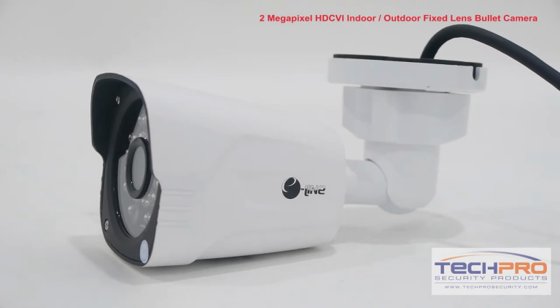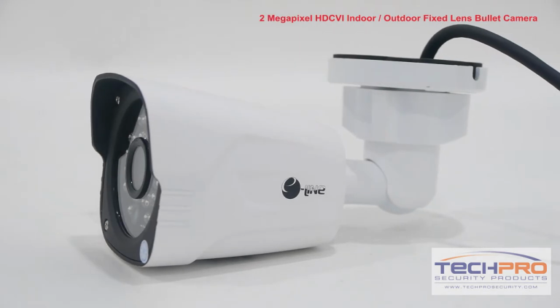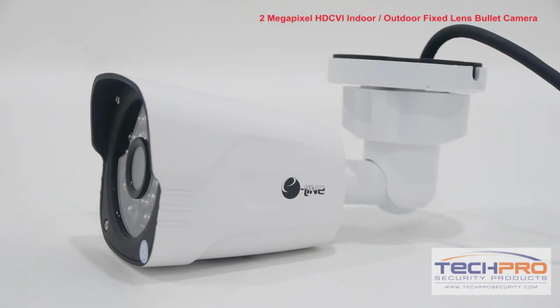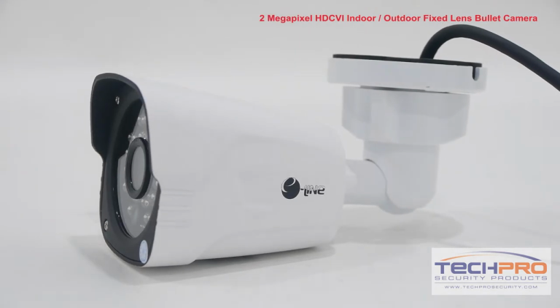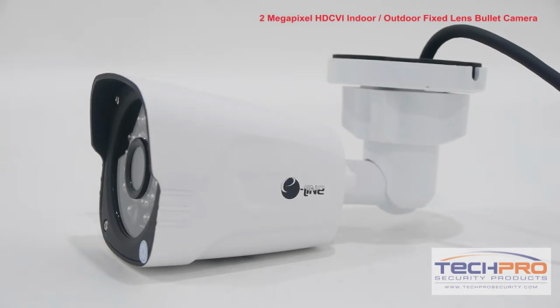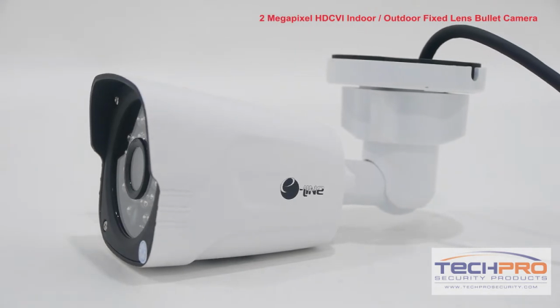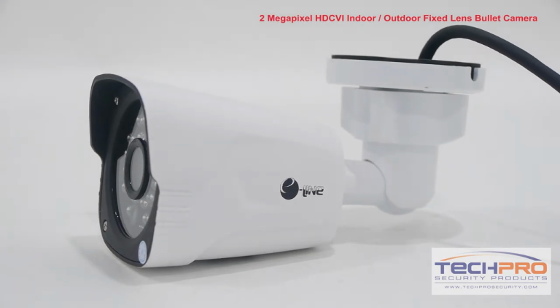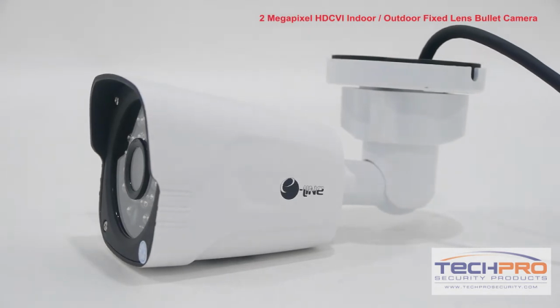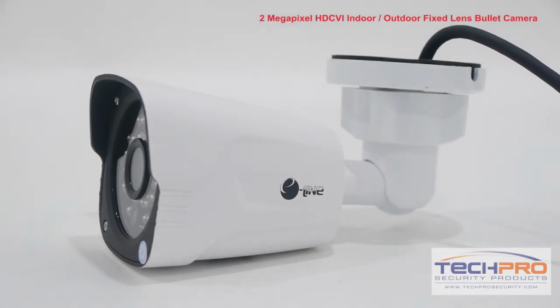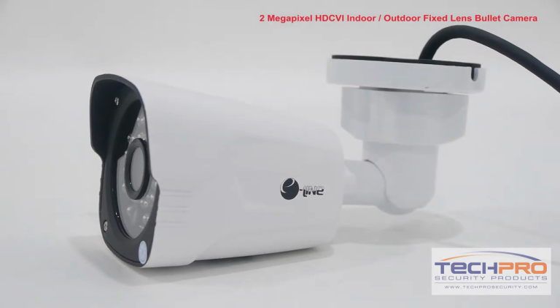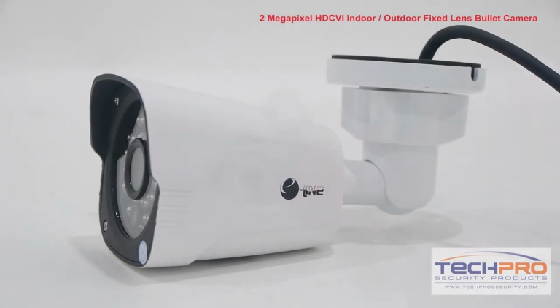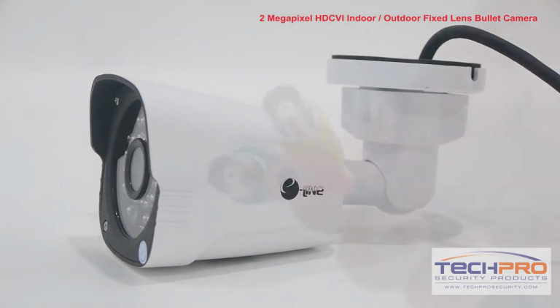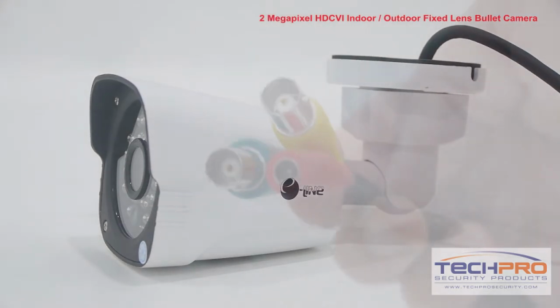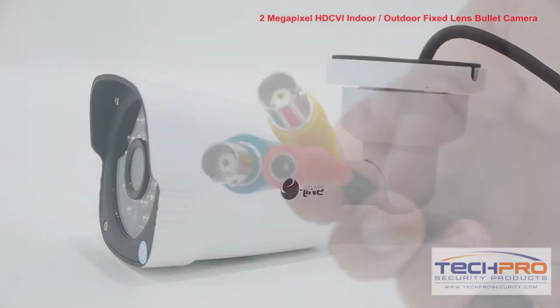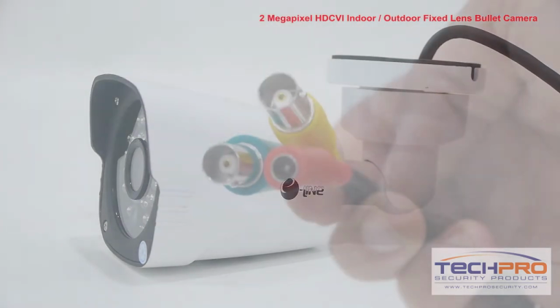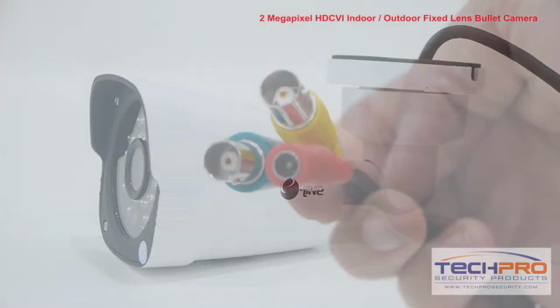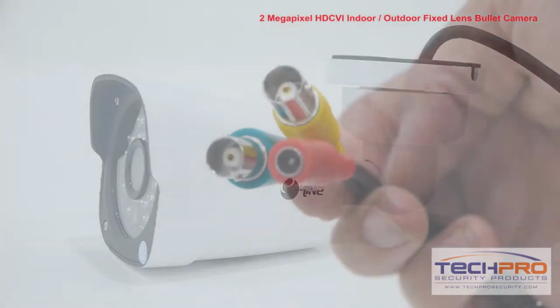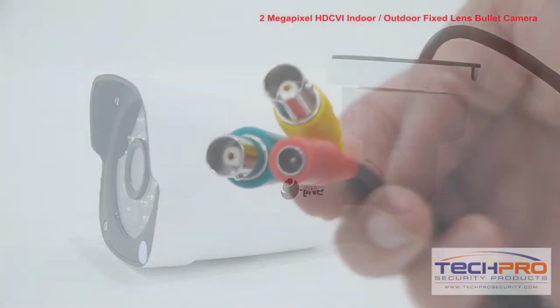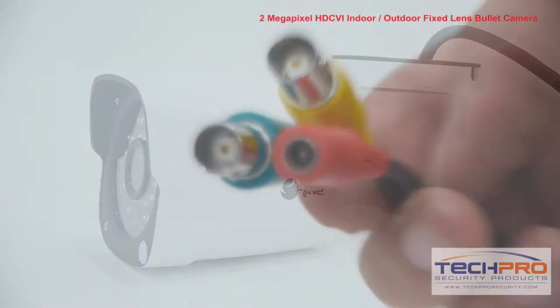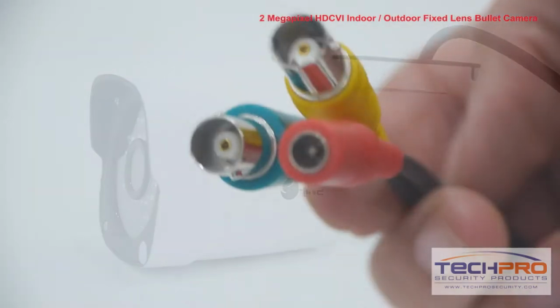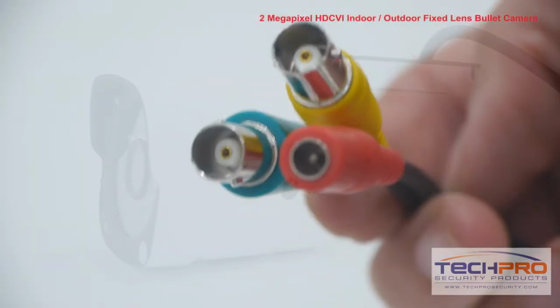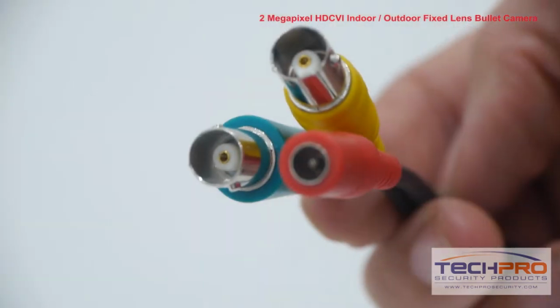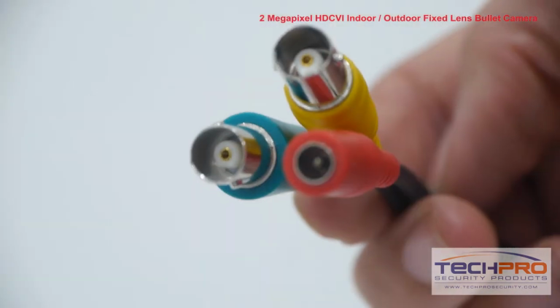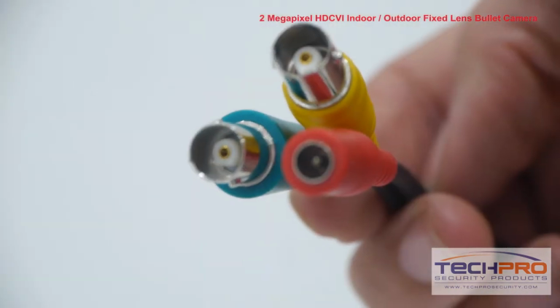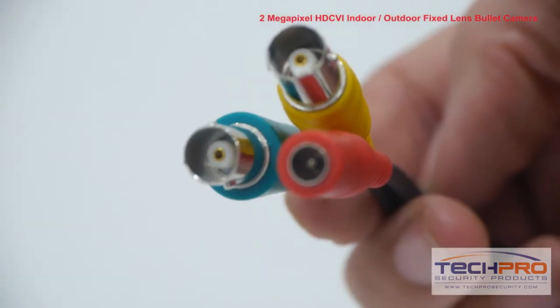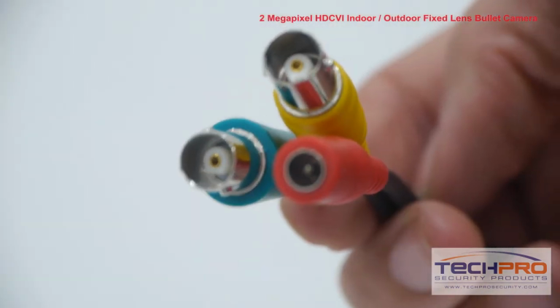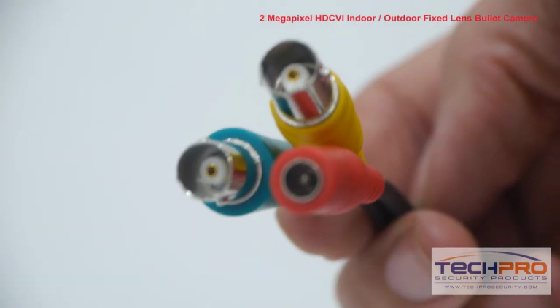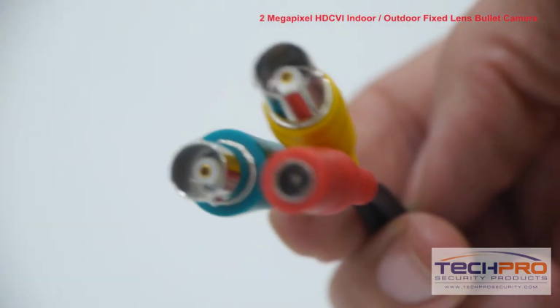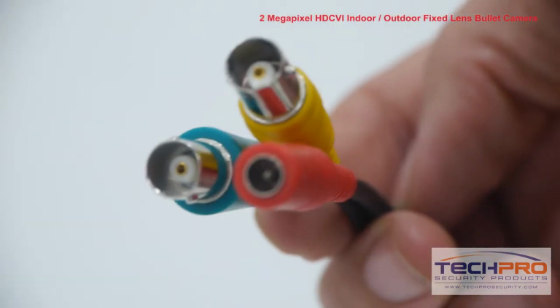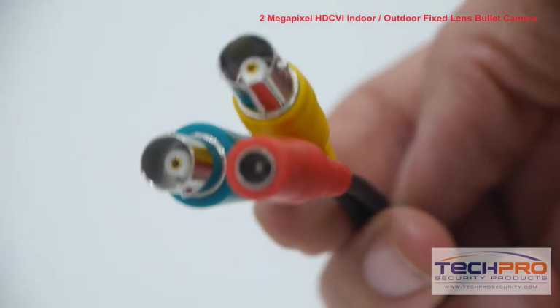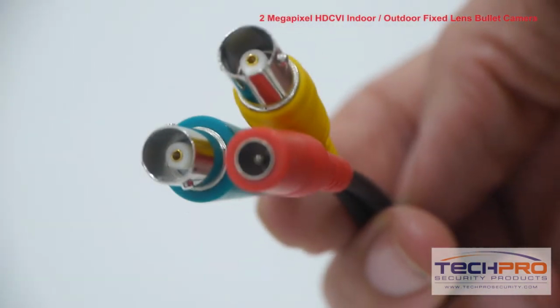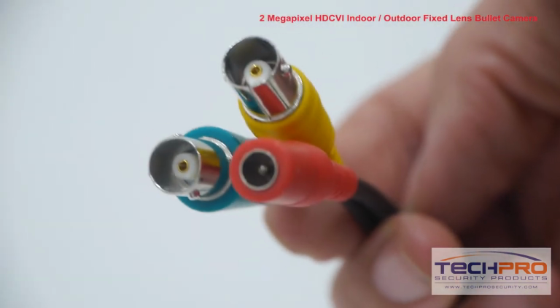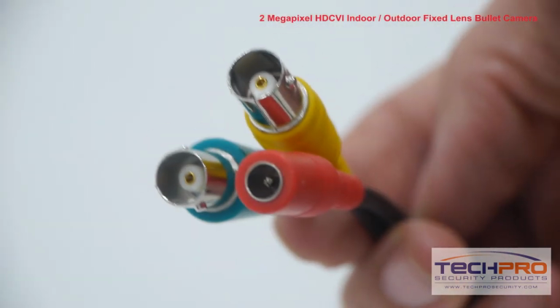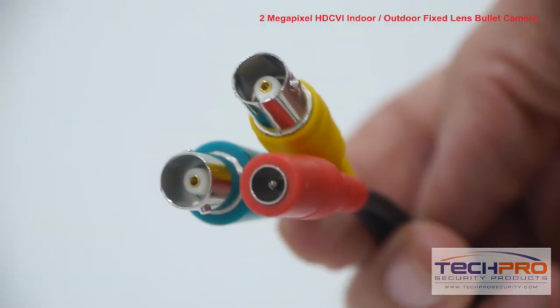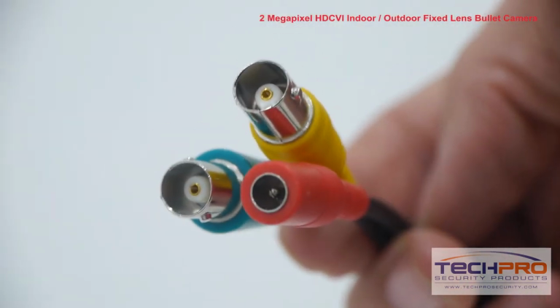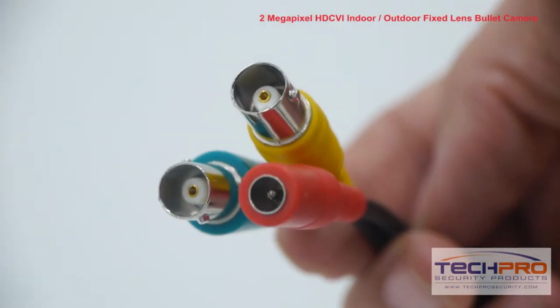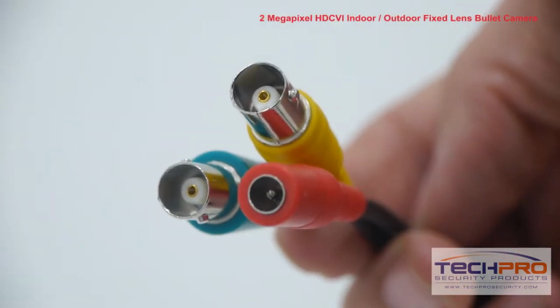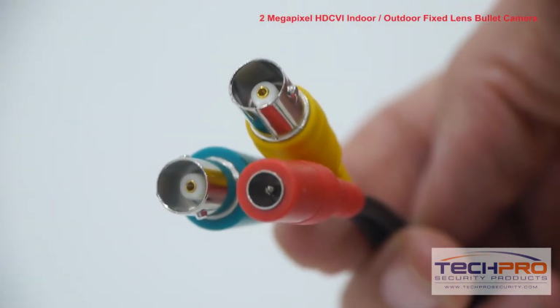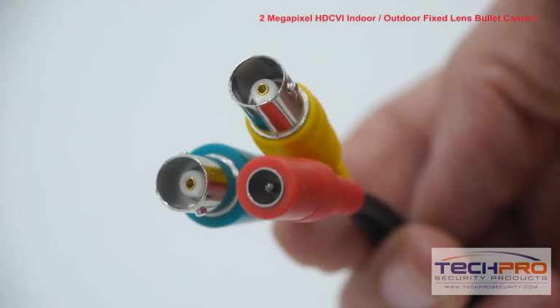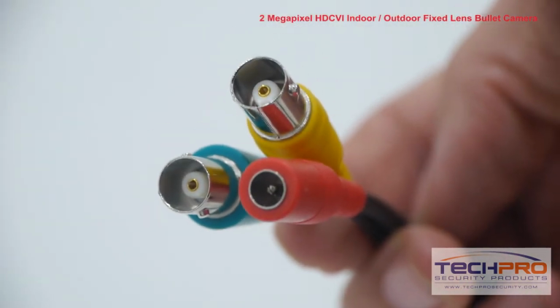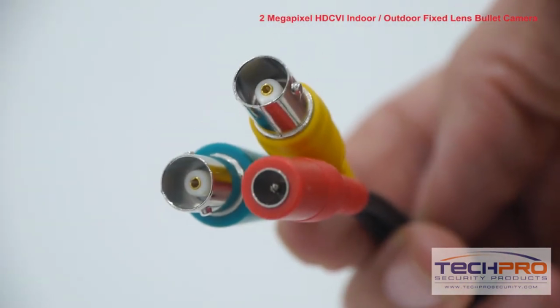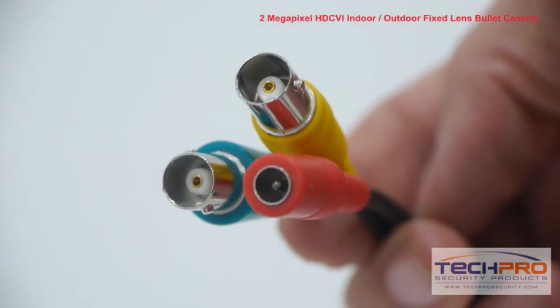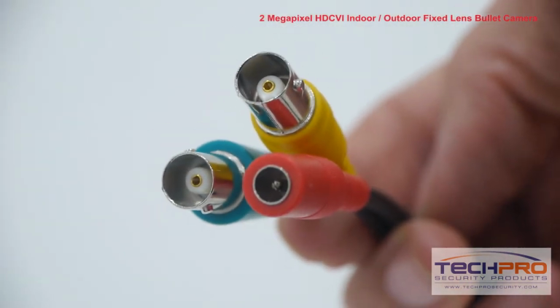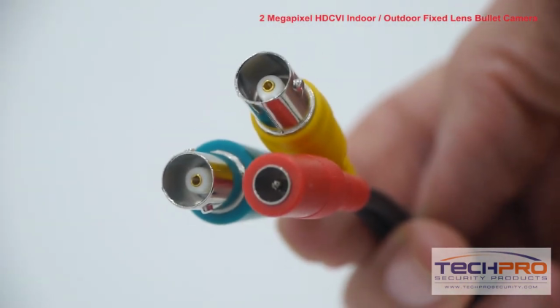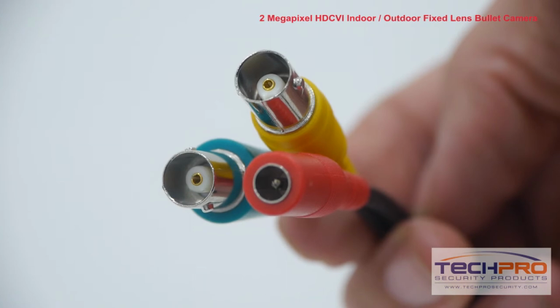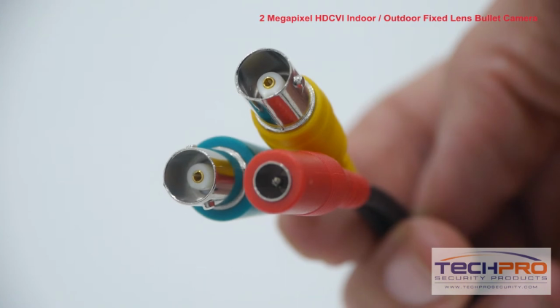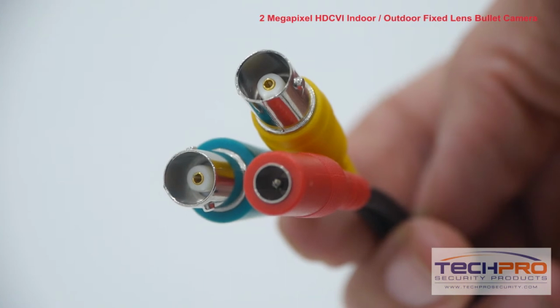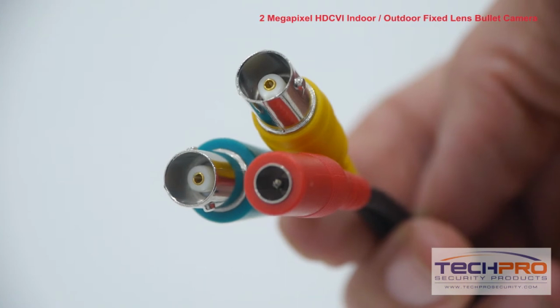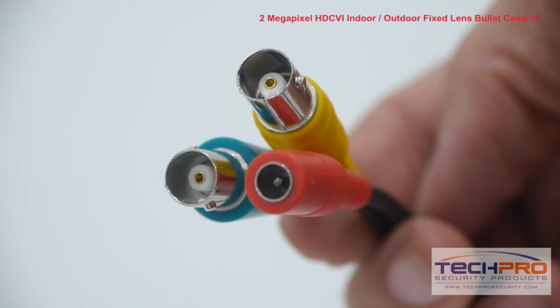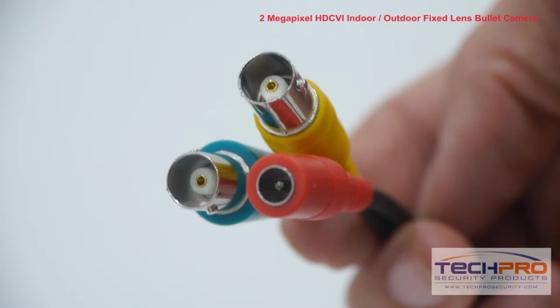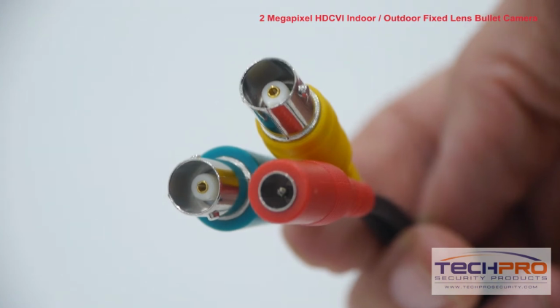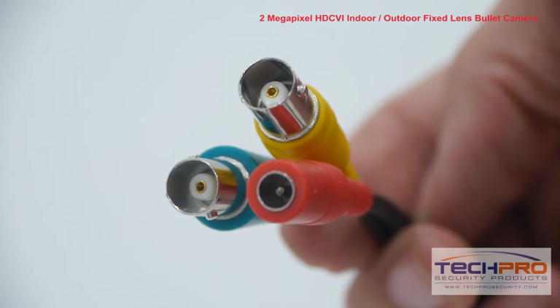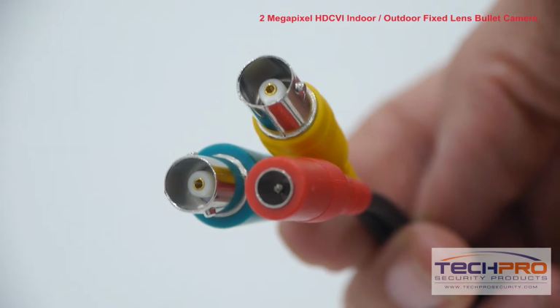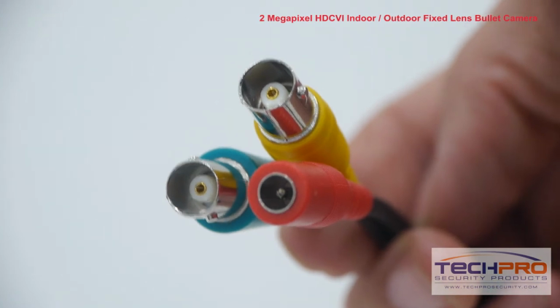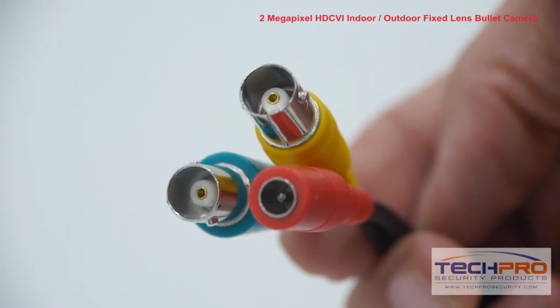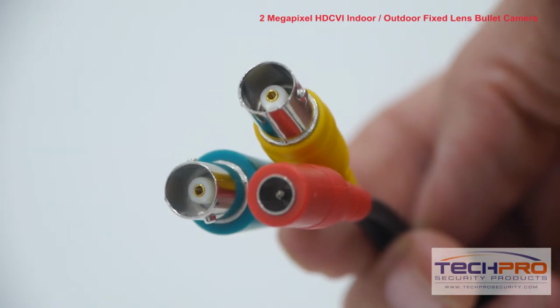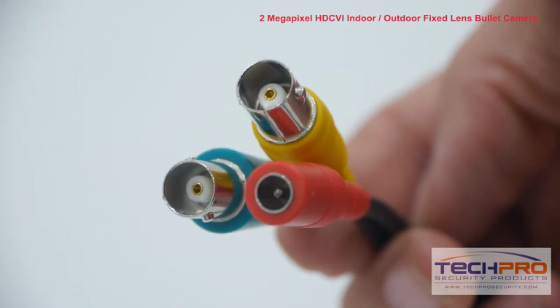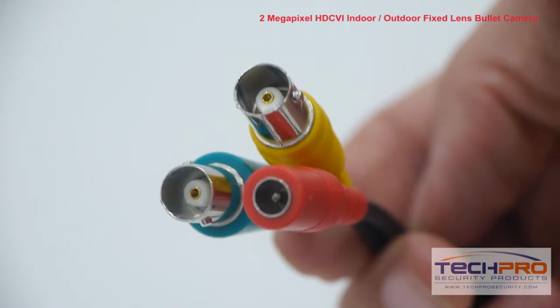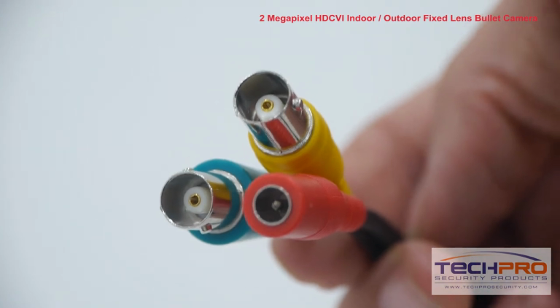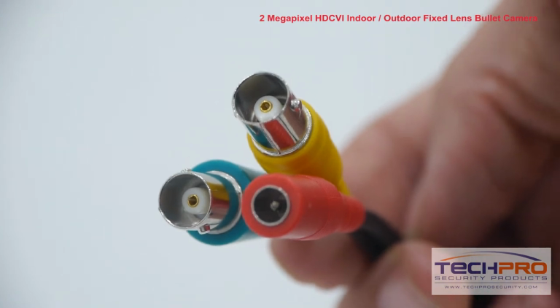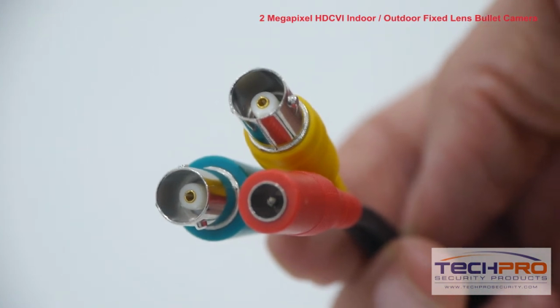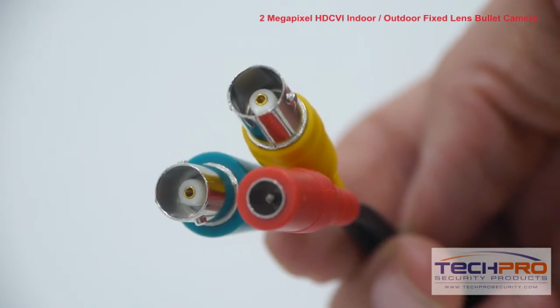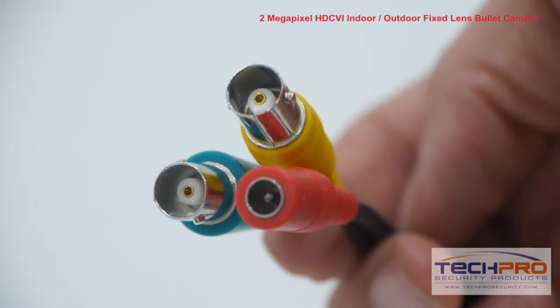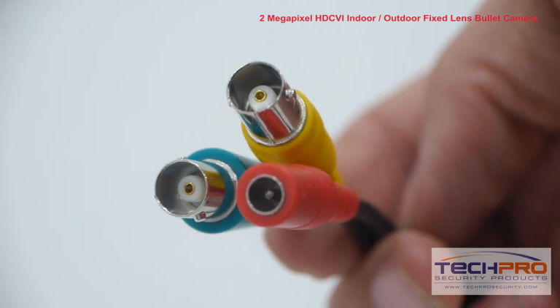Attached to the camera you'll find an HDCVI connector, an analog video connector, and a 12 volt DC power connector.